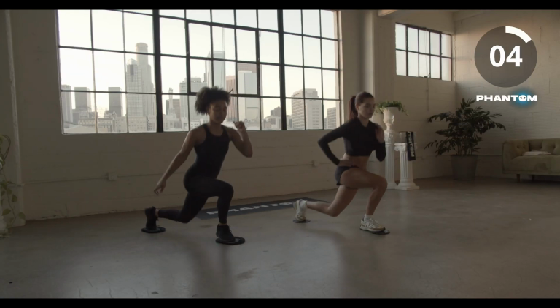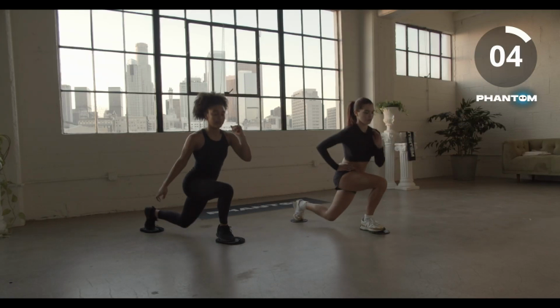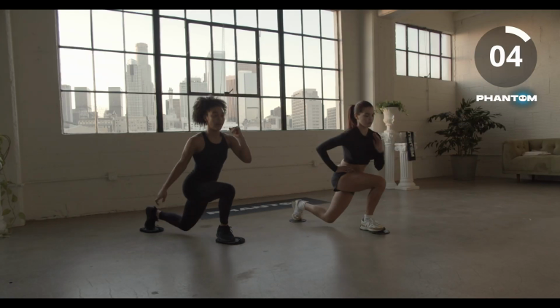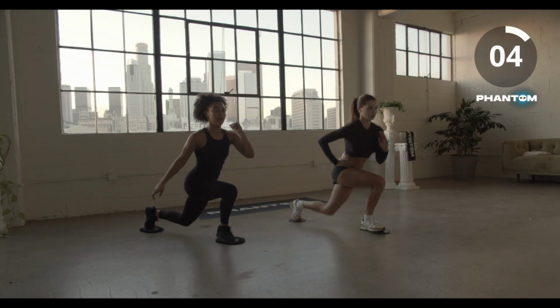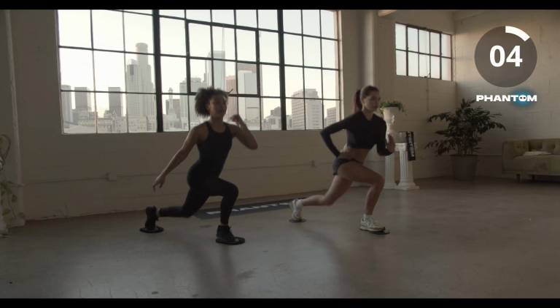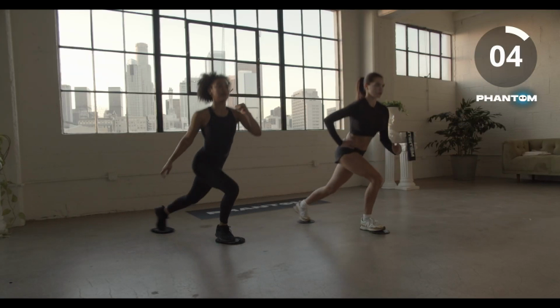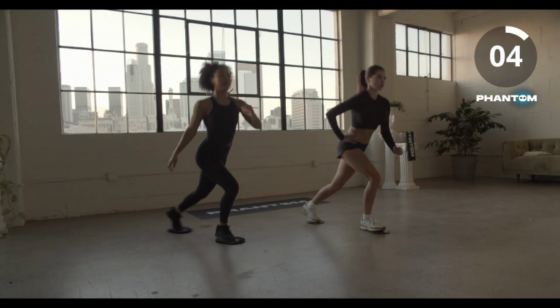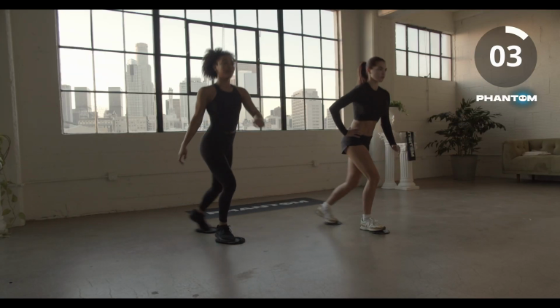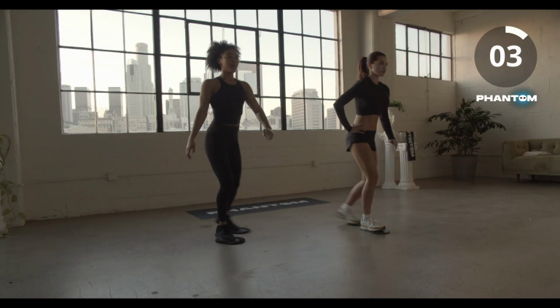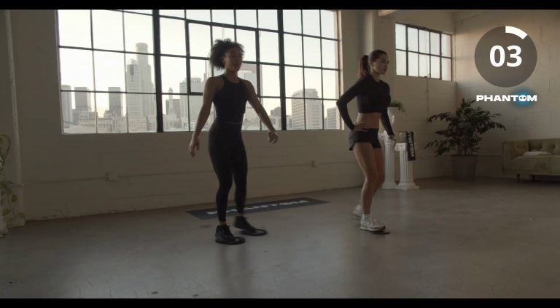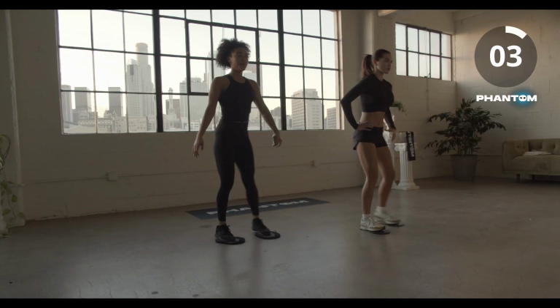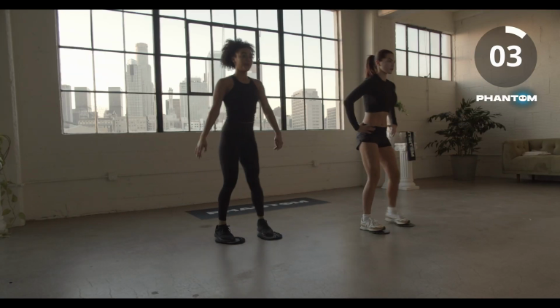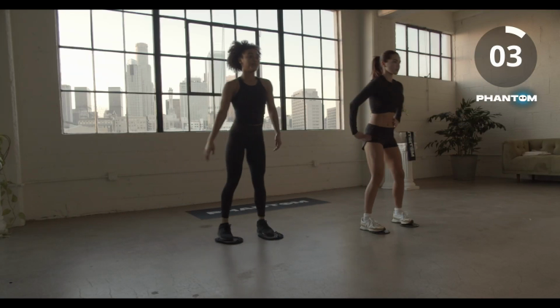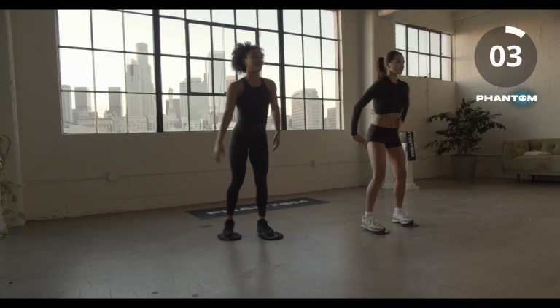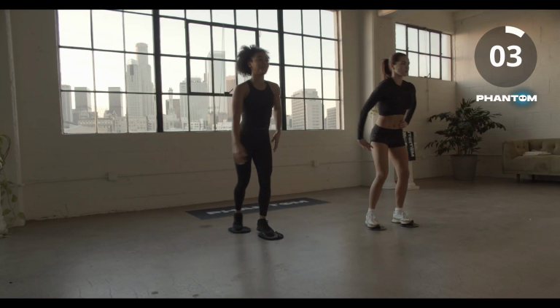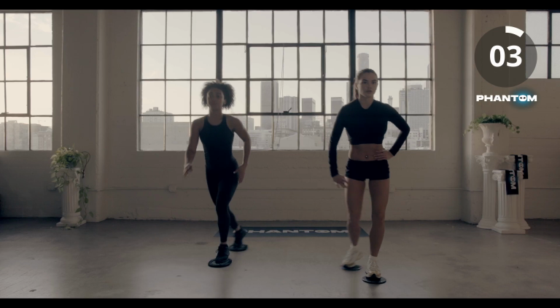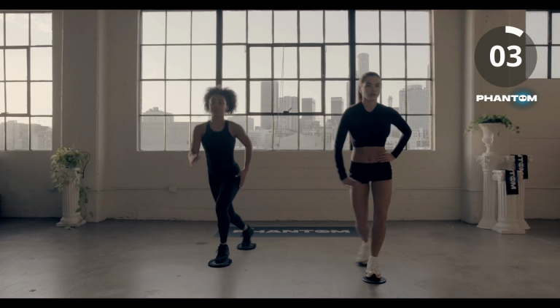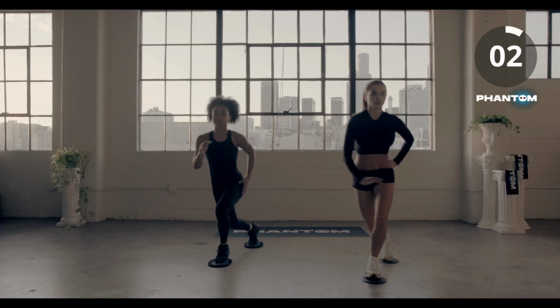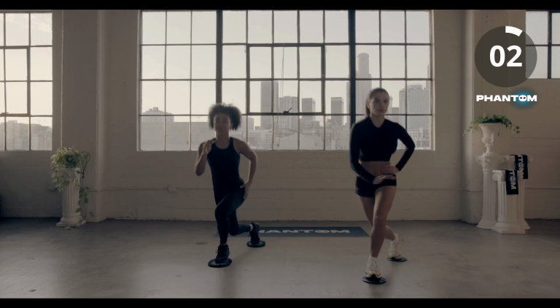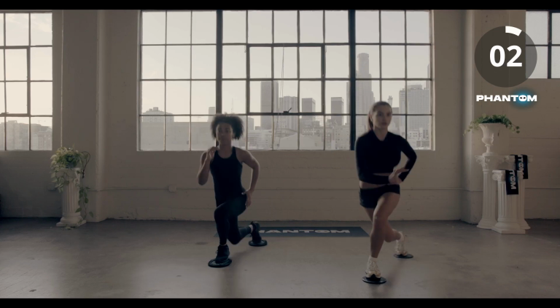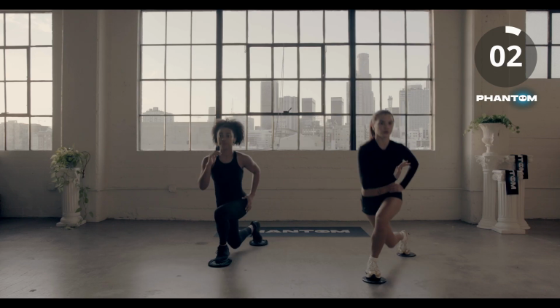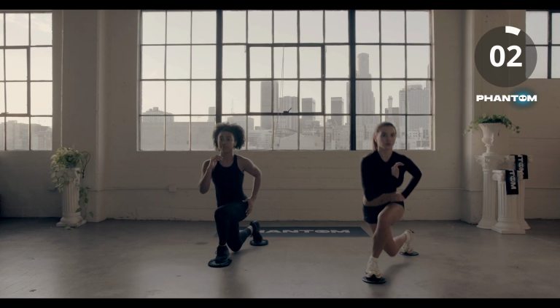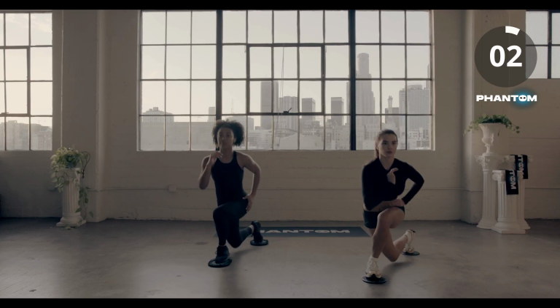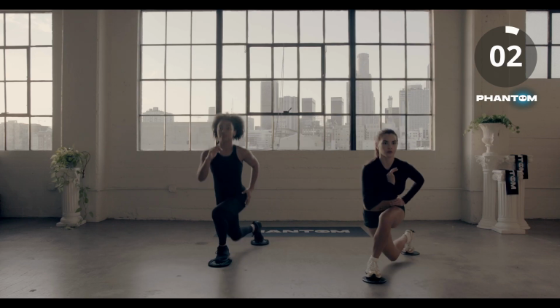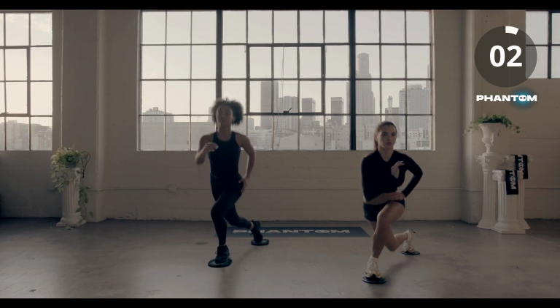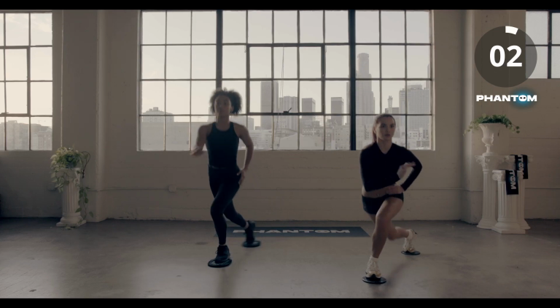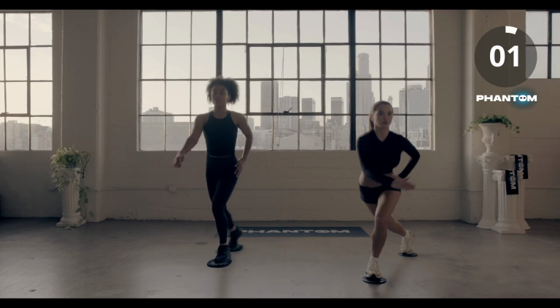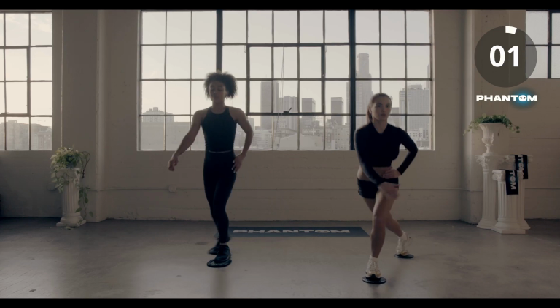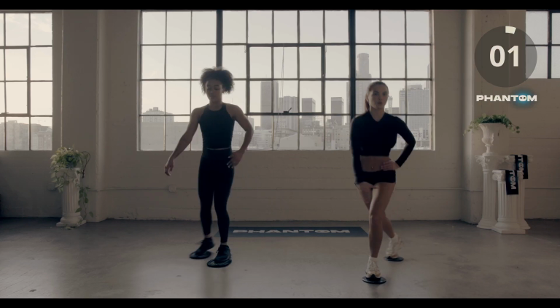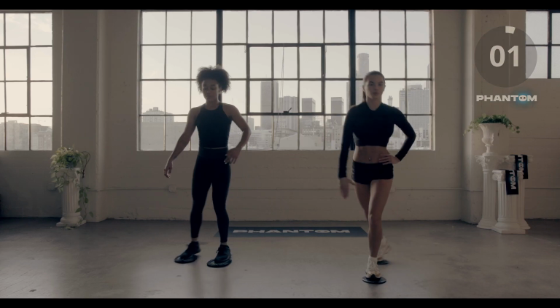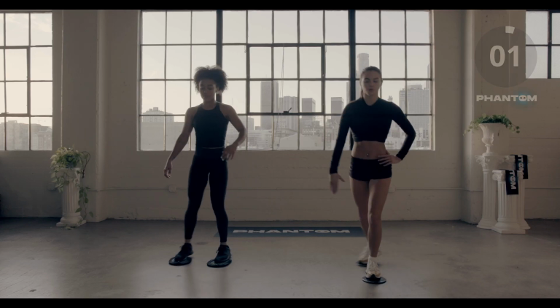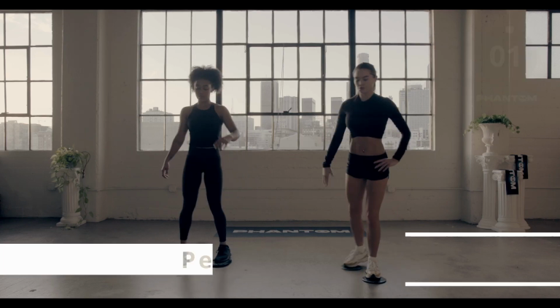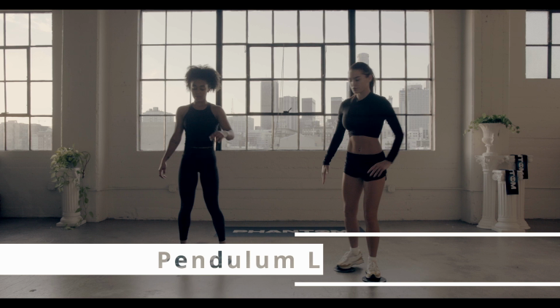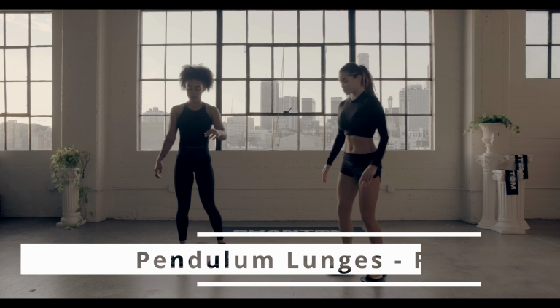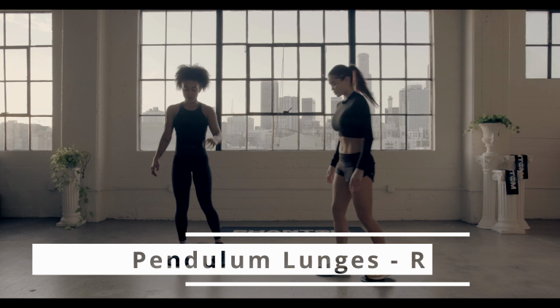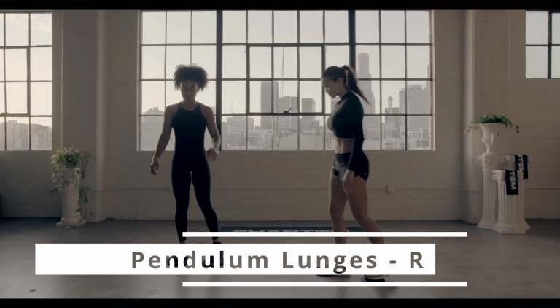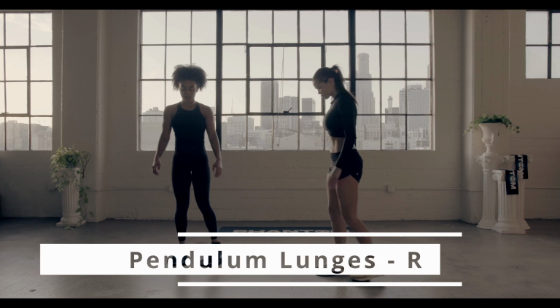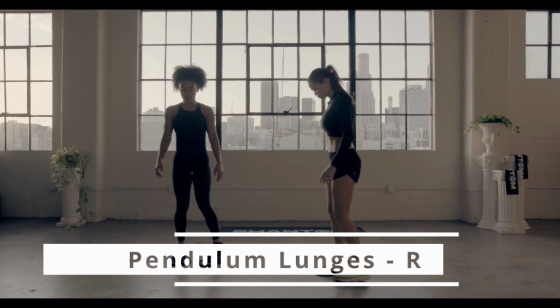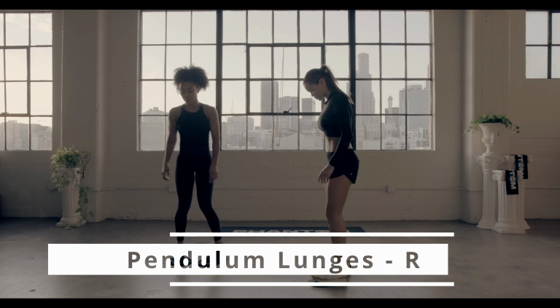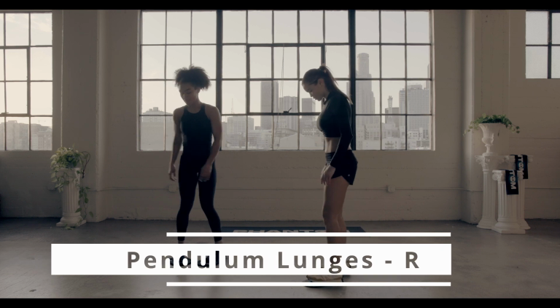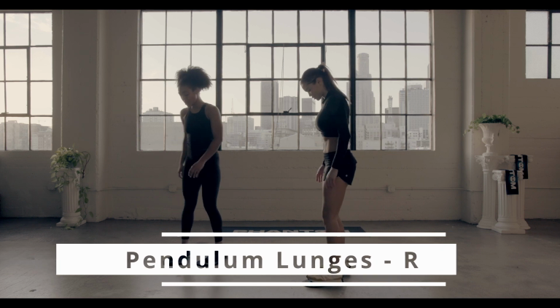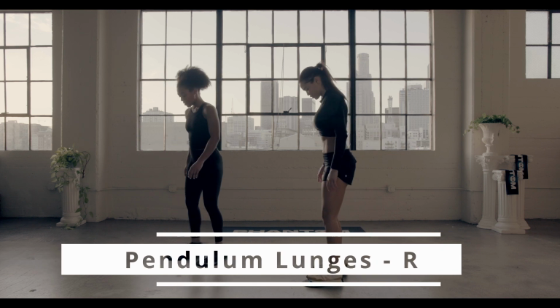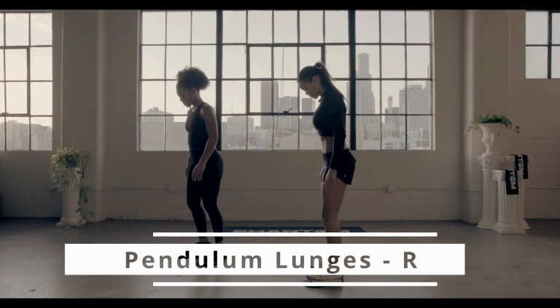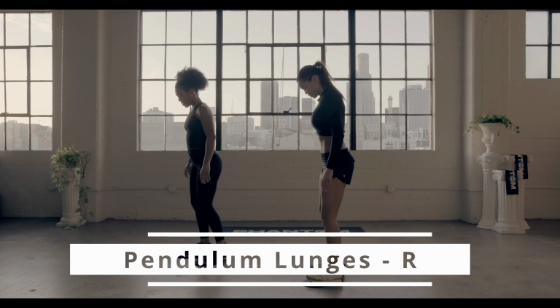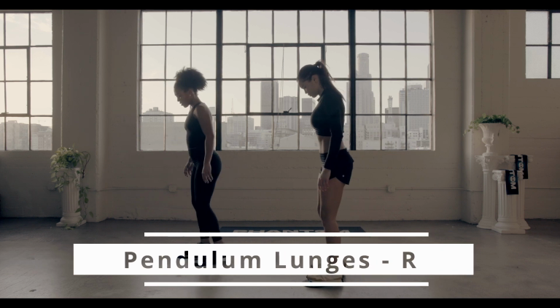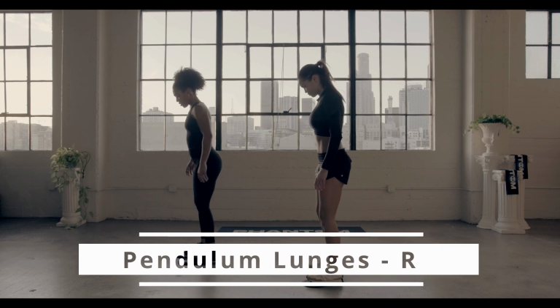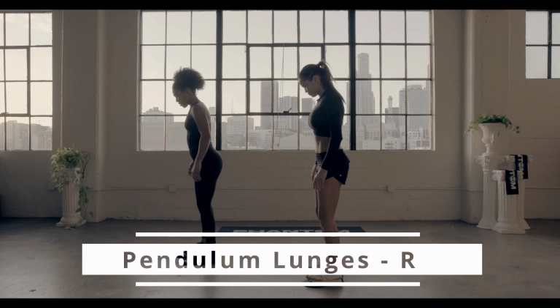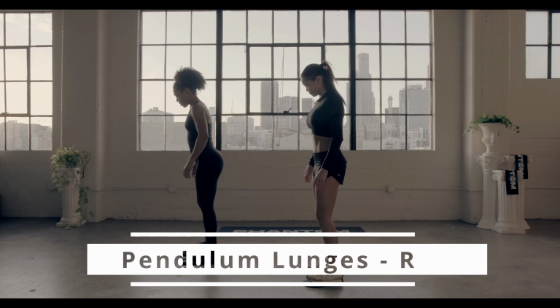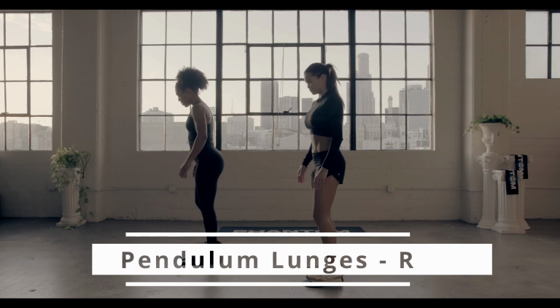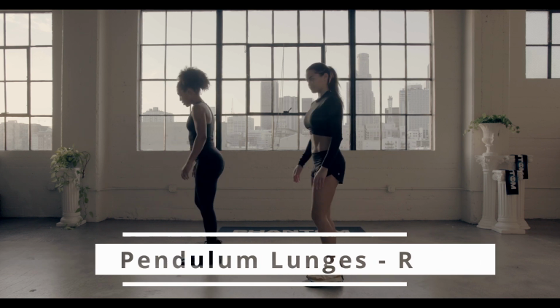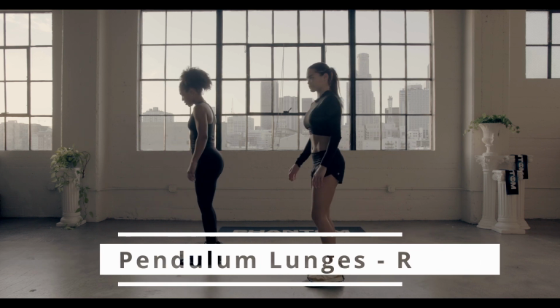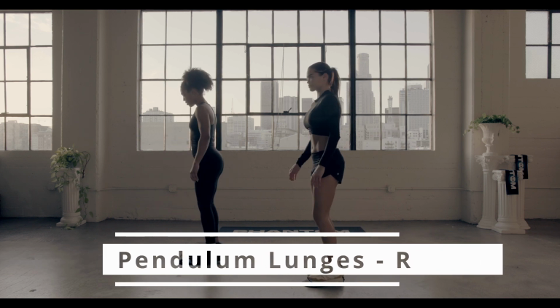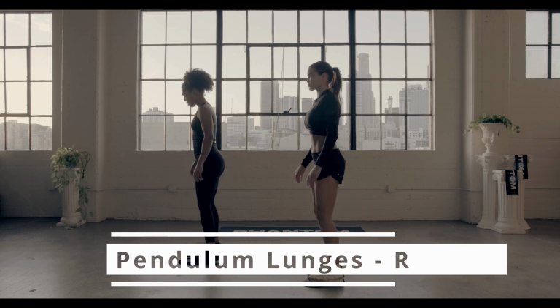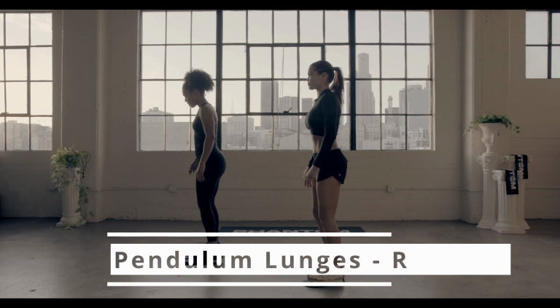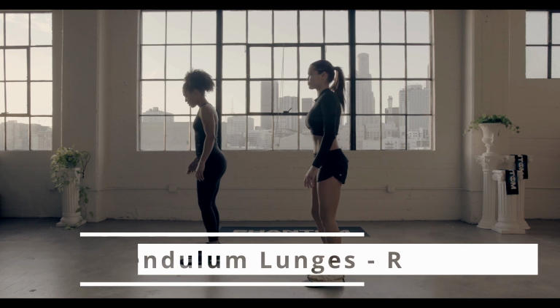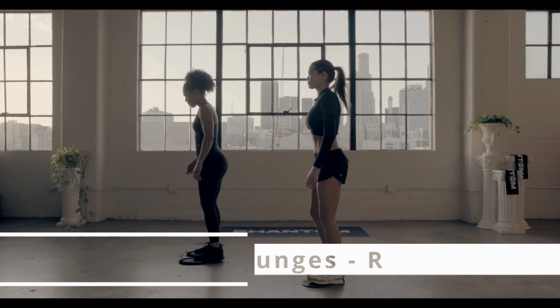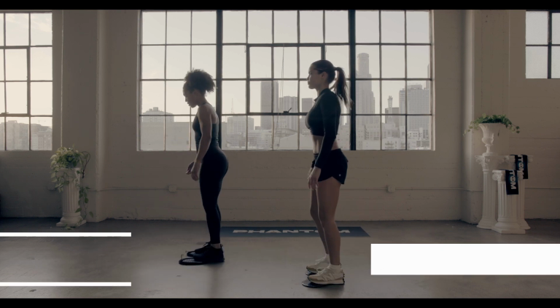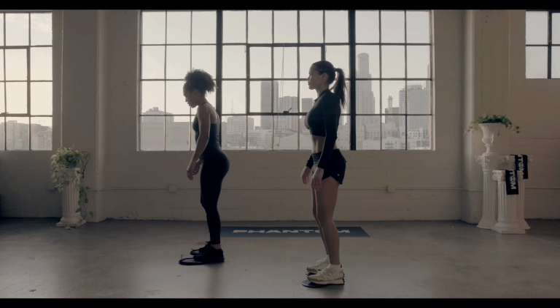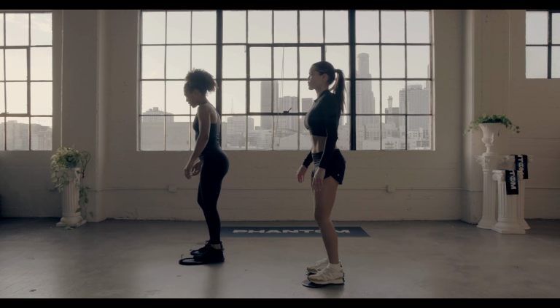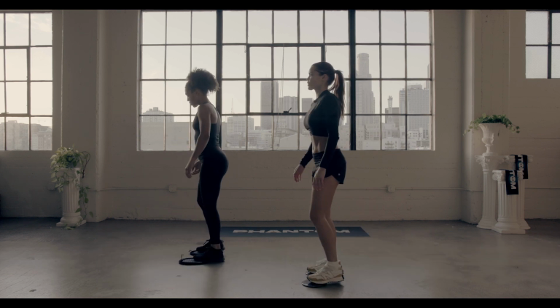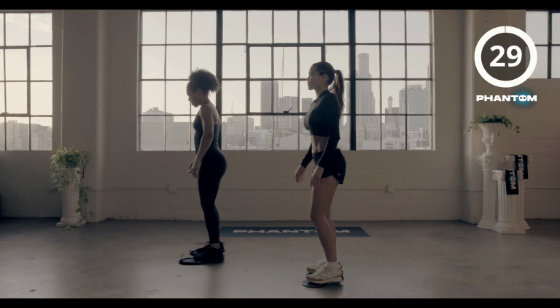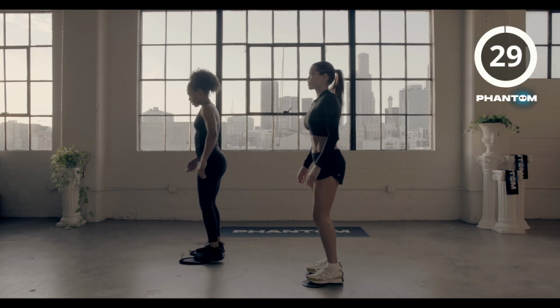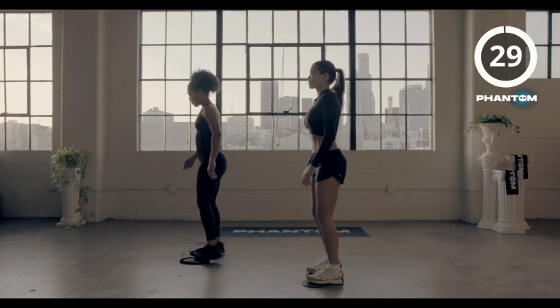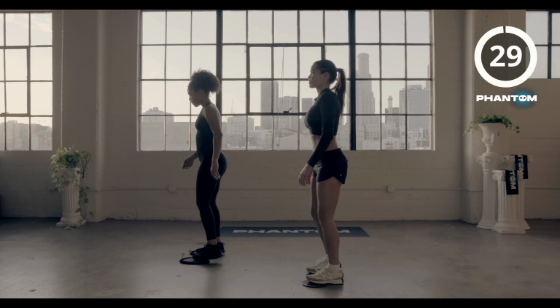In three, two, and time. Pendulum lunges, starting with that right leg going back. Hit it.